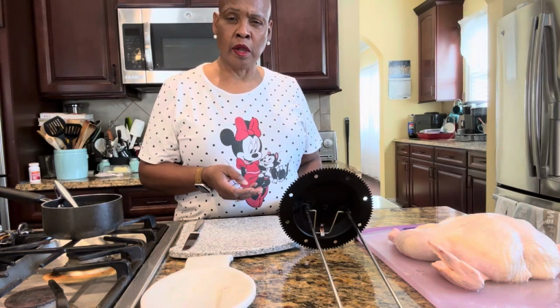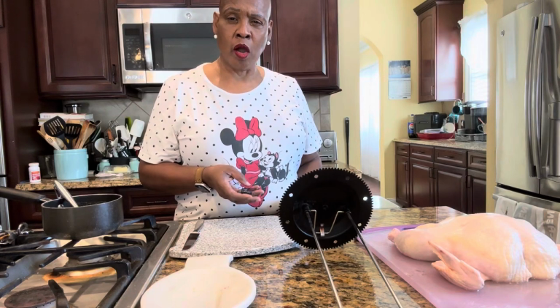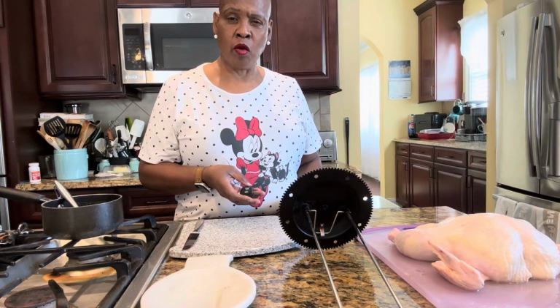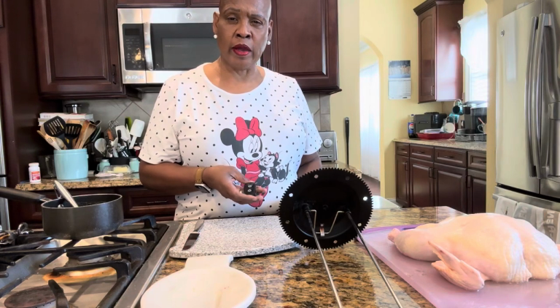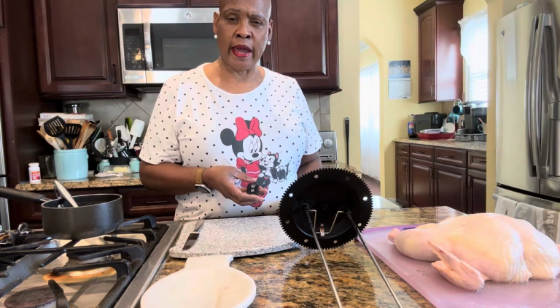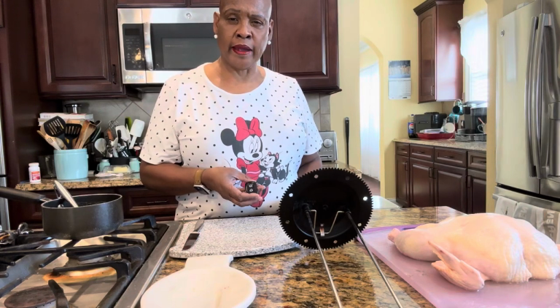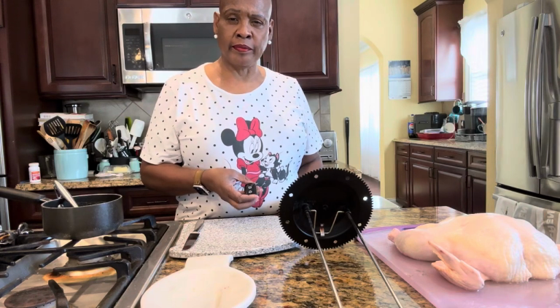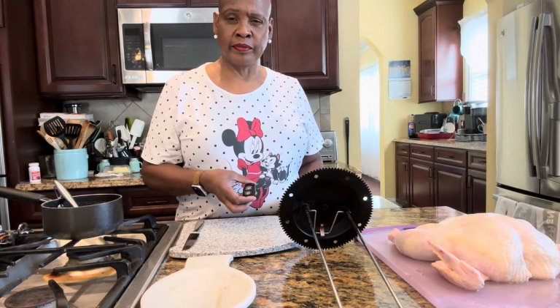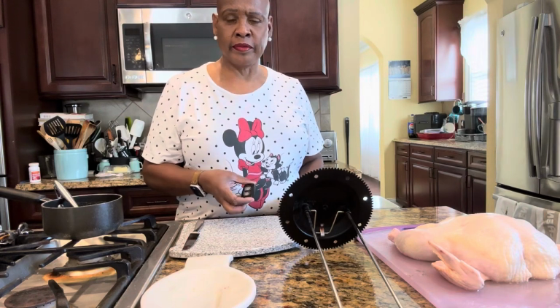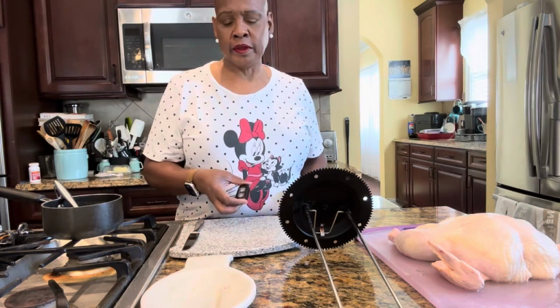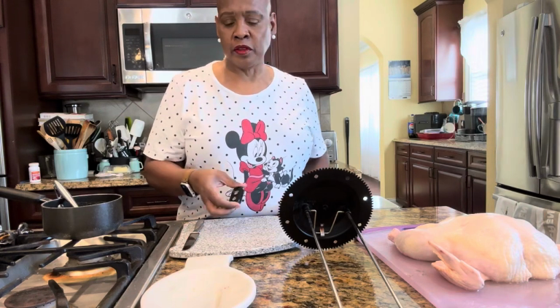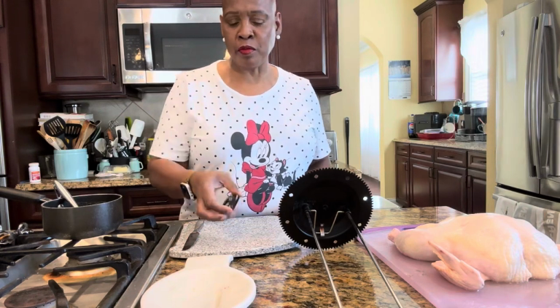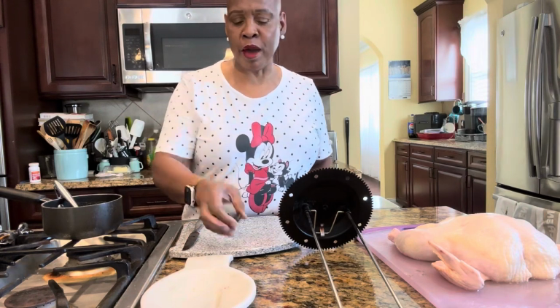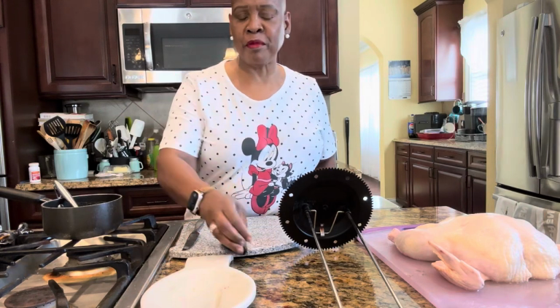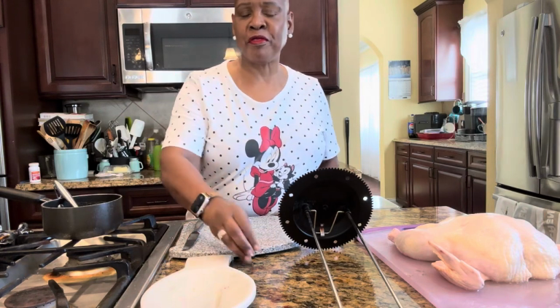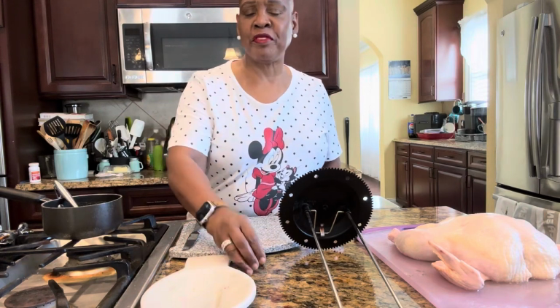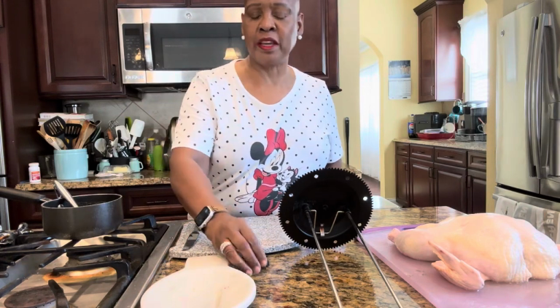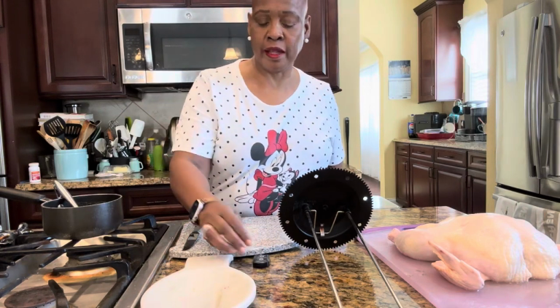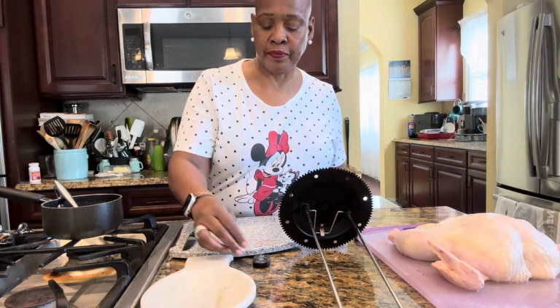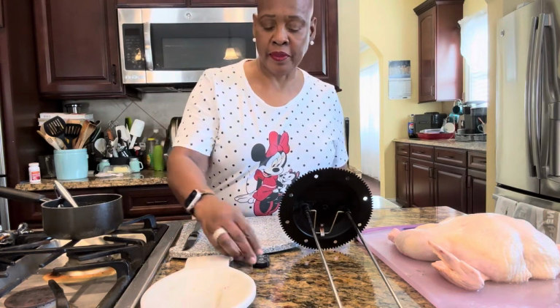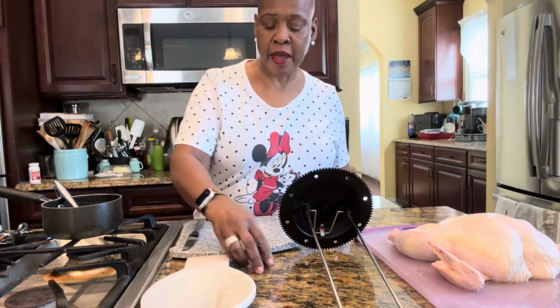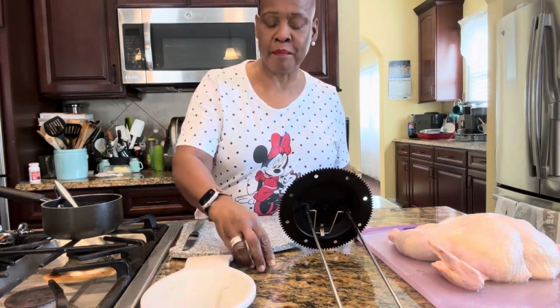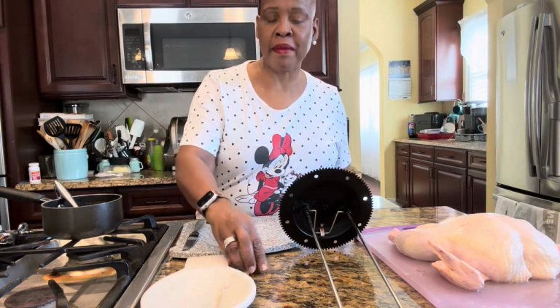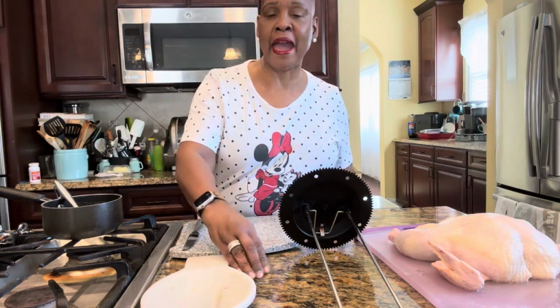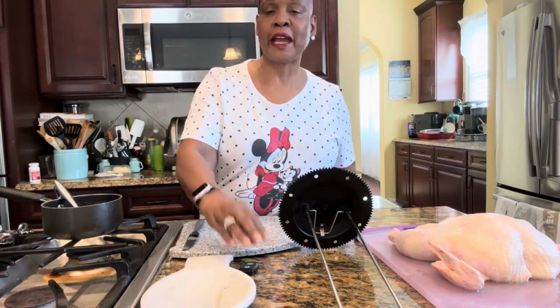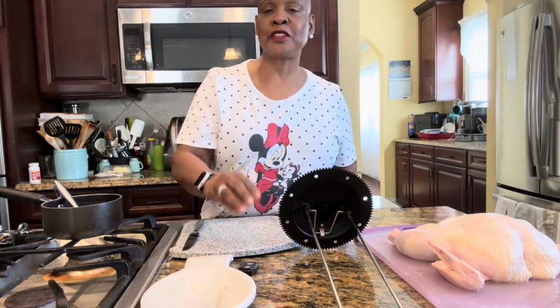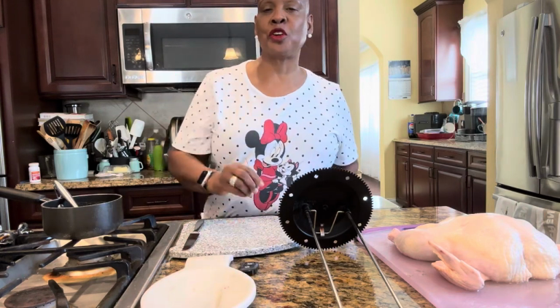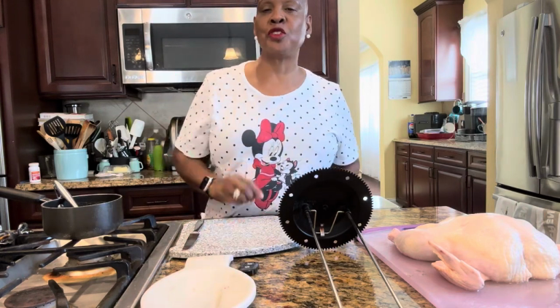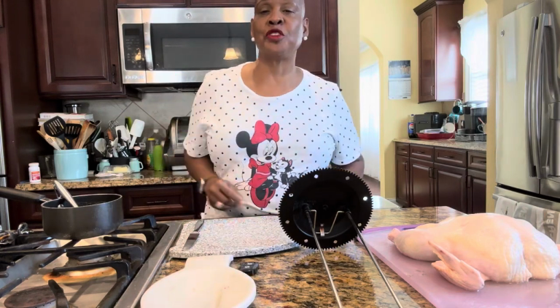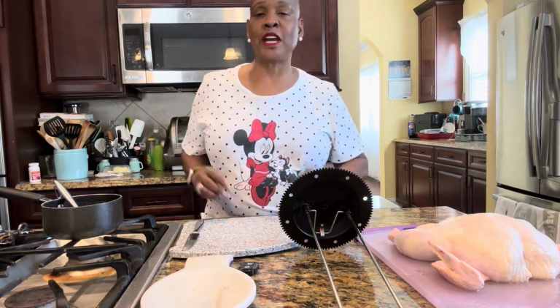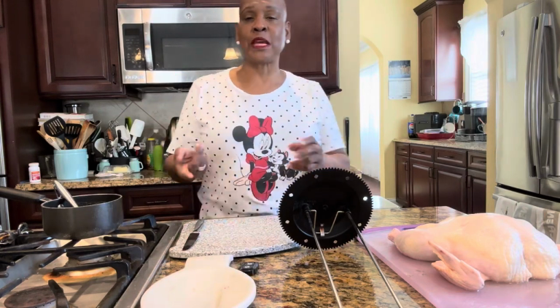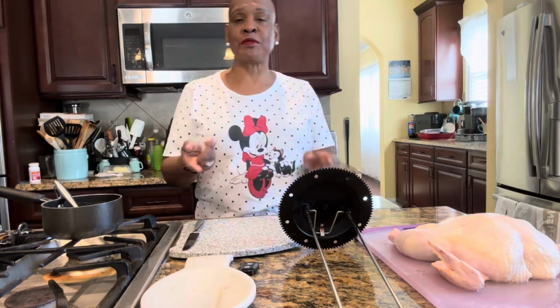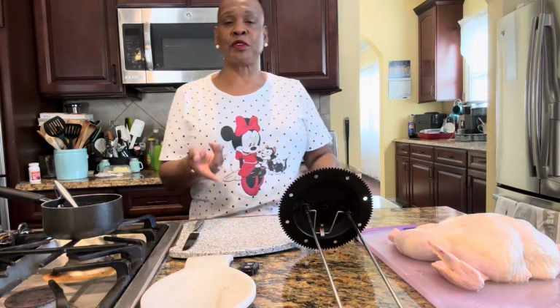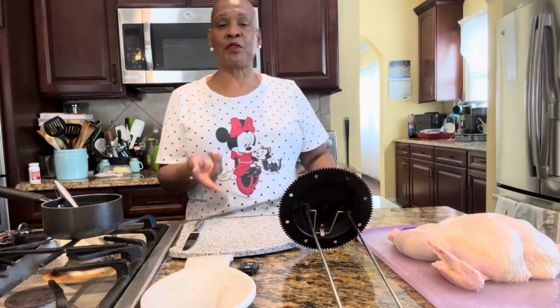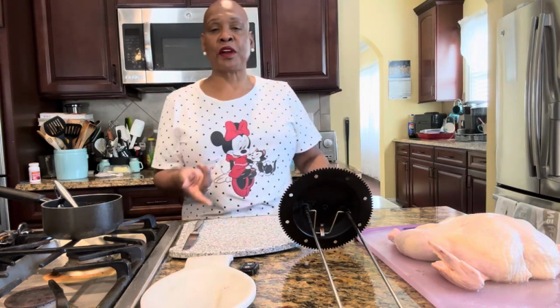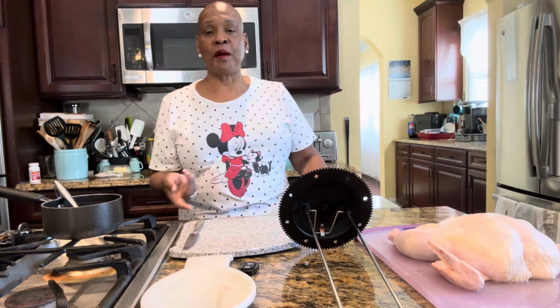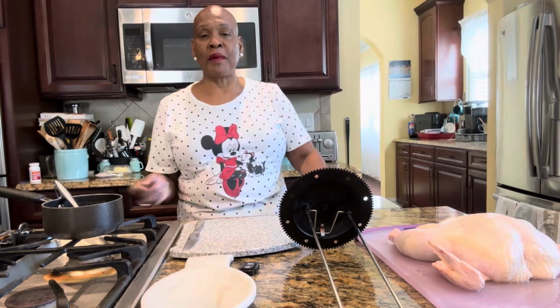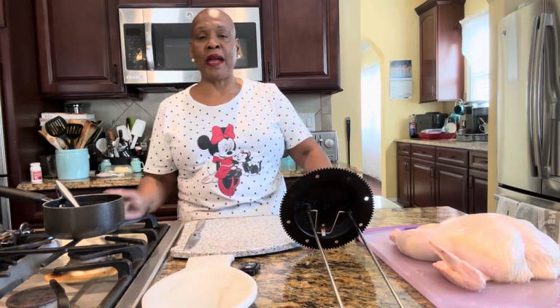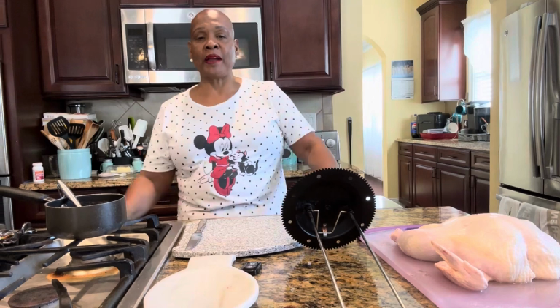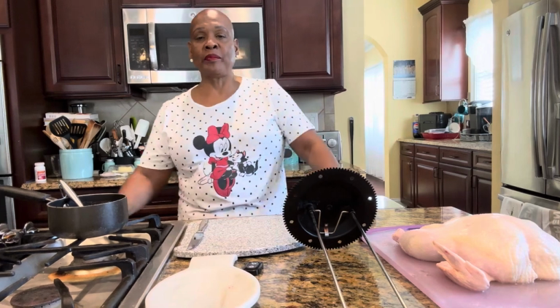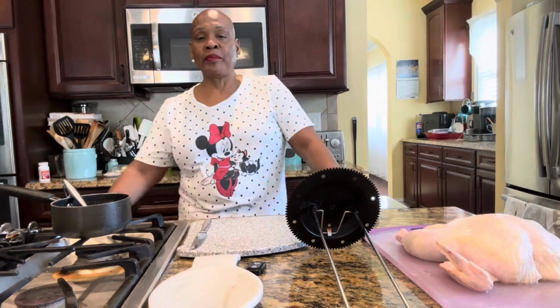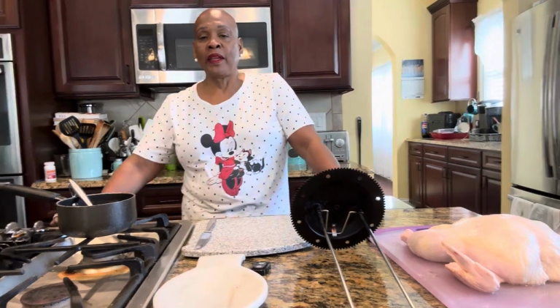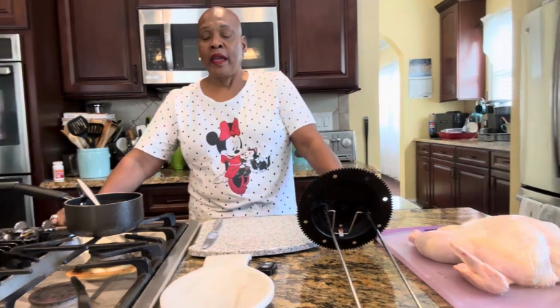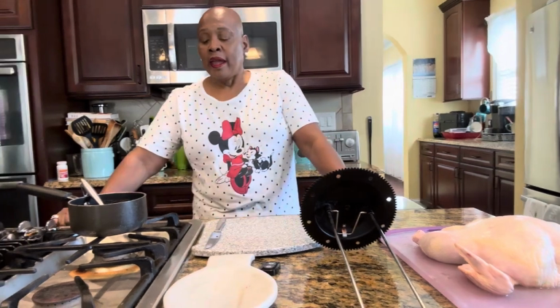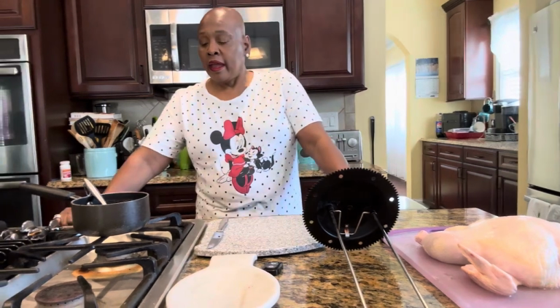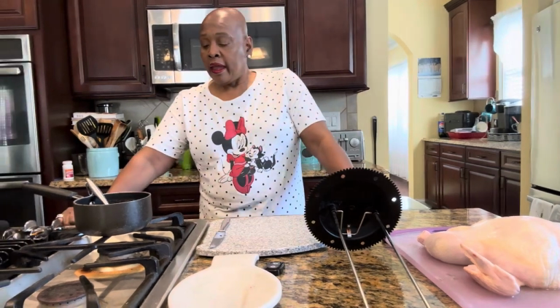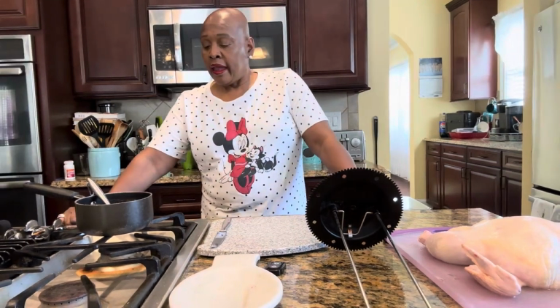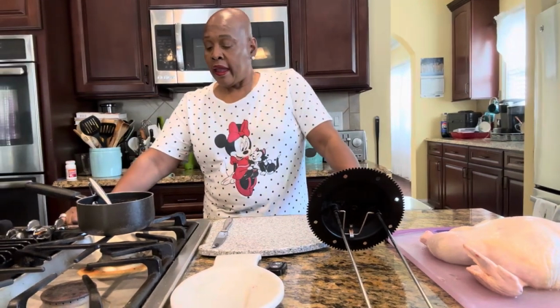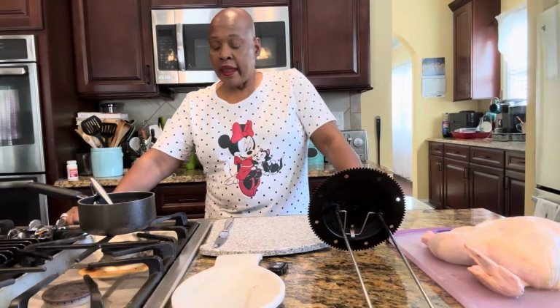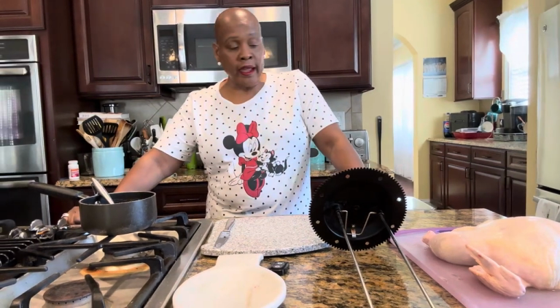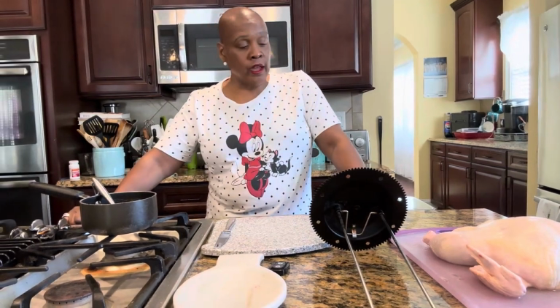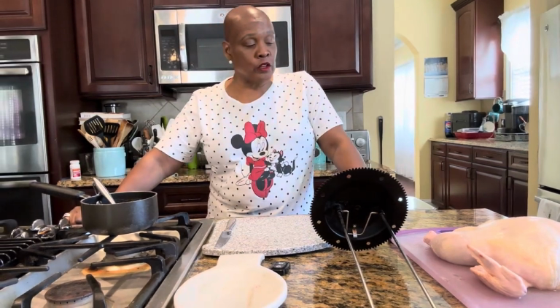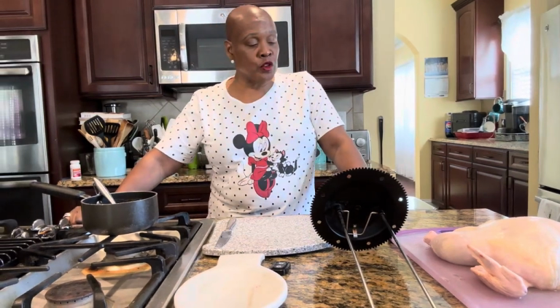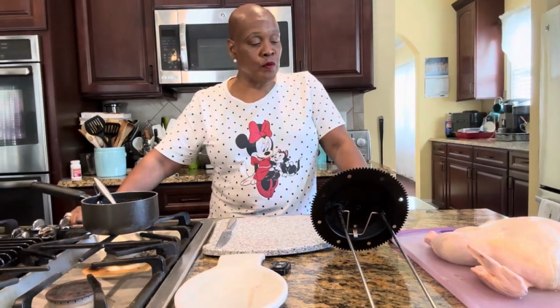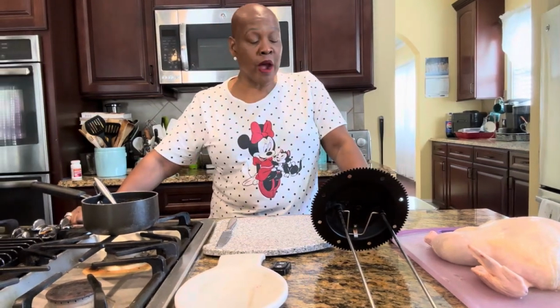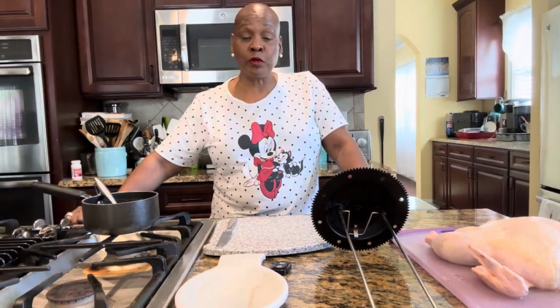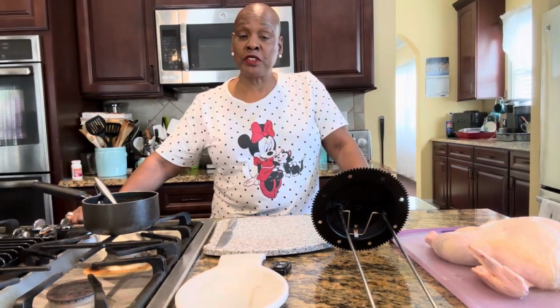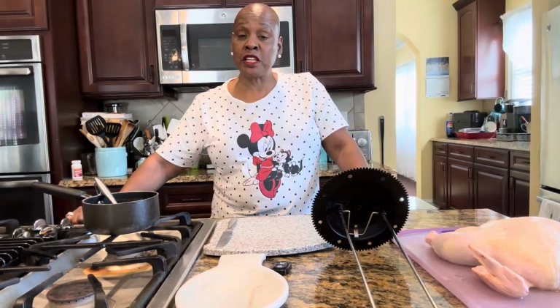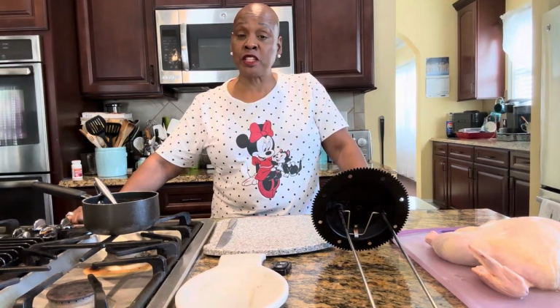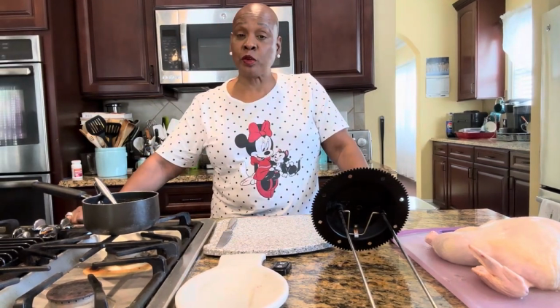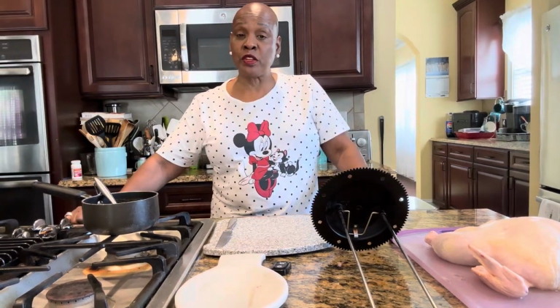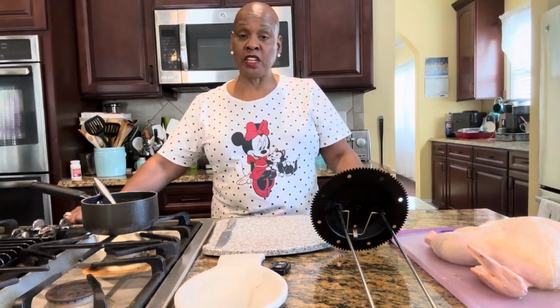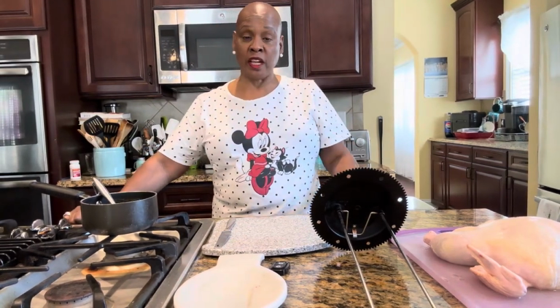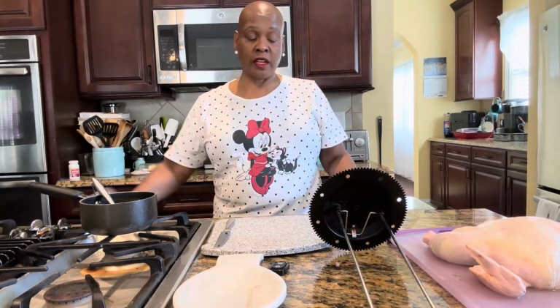Okay, it's Mama Fee. I'm back. I told you guys I was going to come back and do my rotisserie chicken.